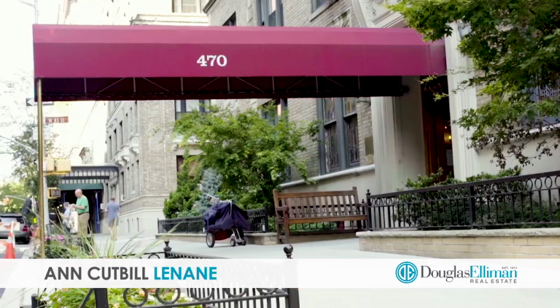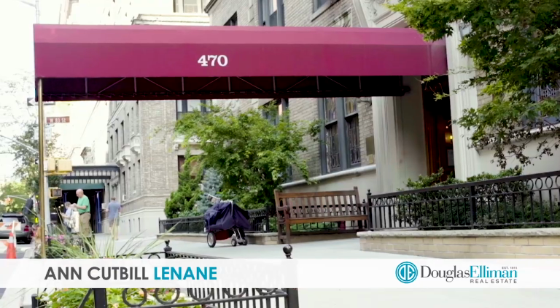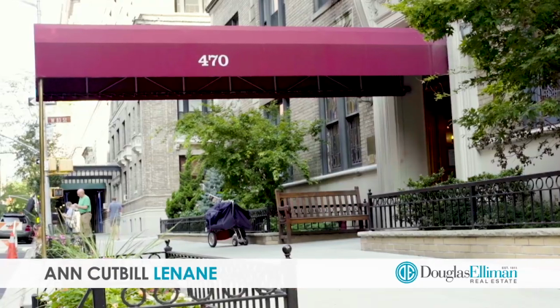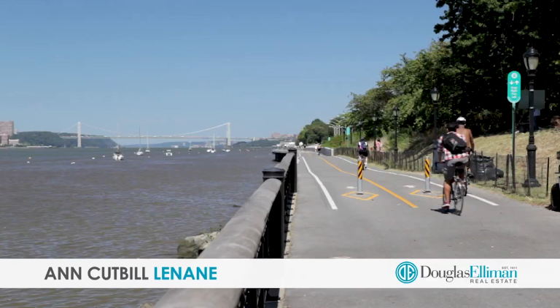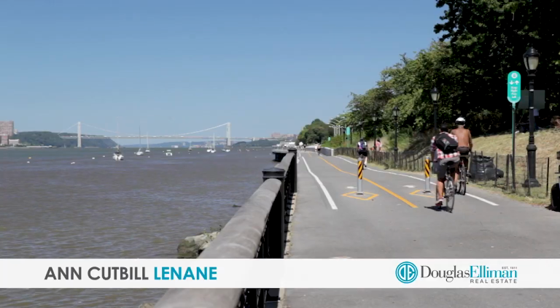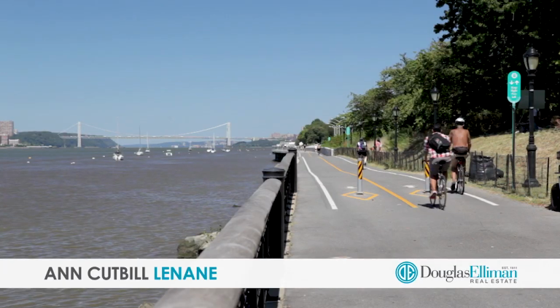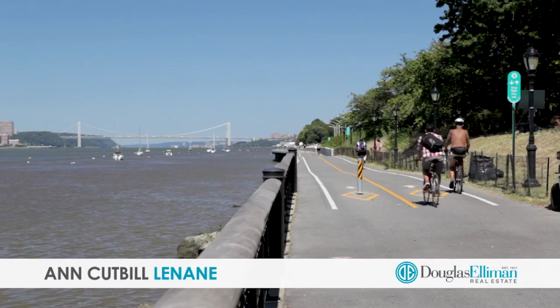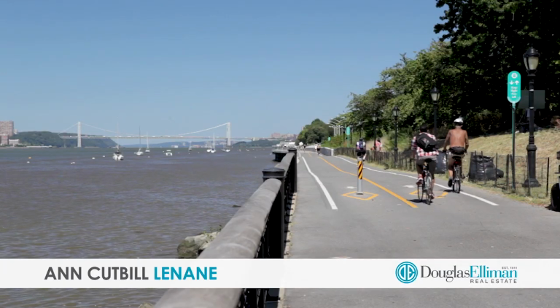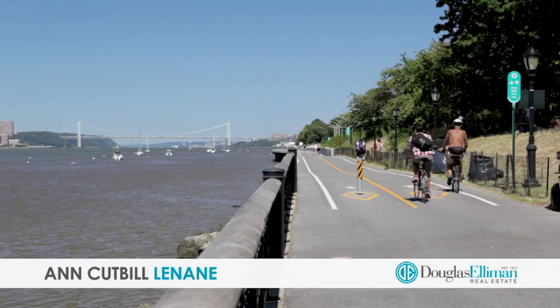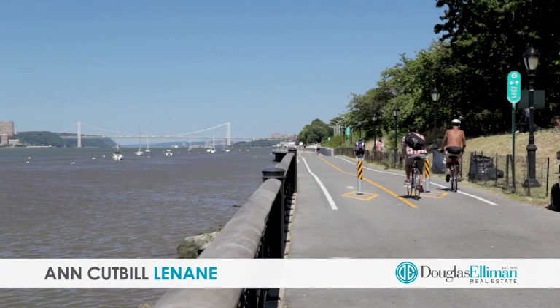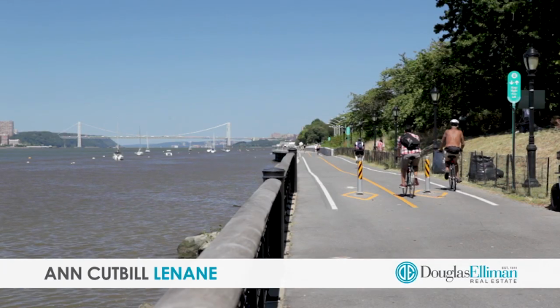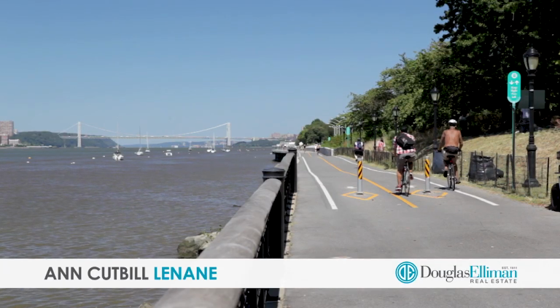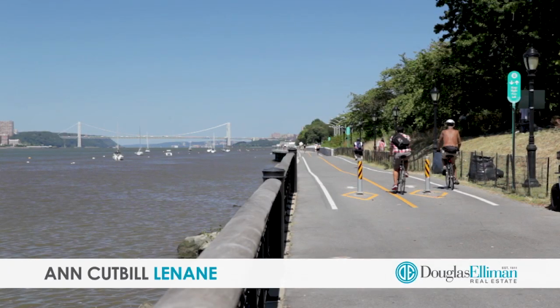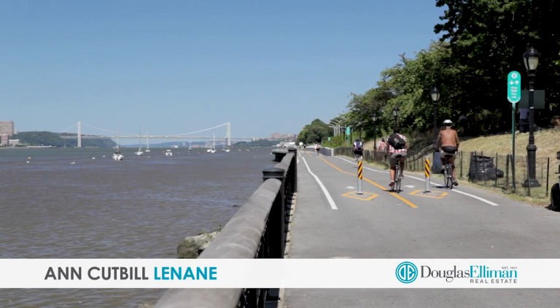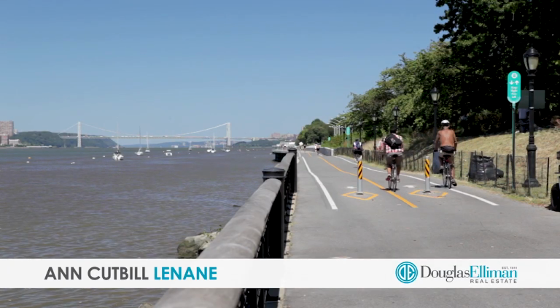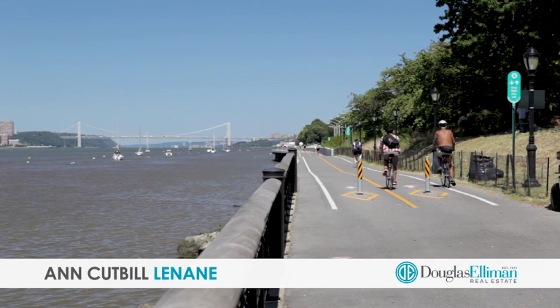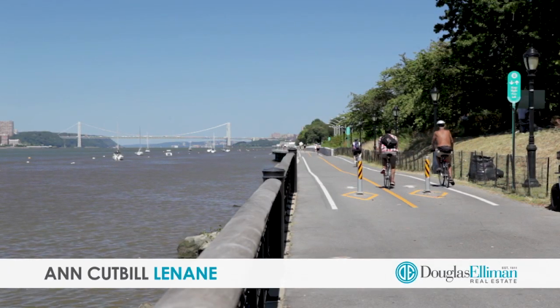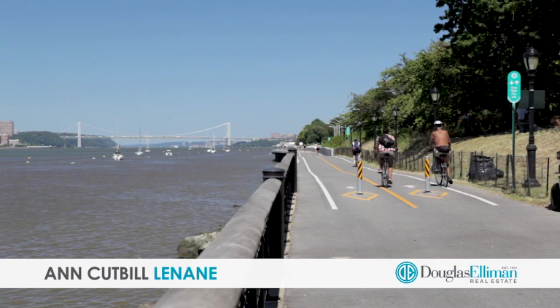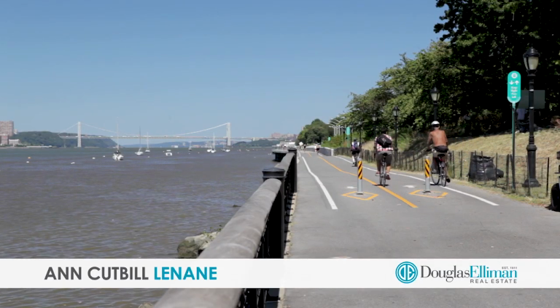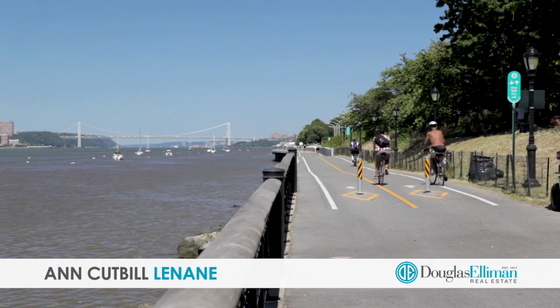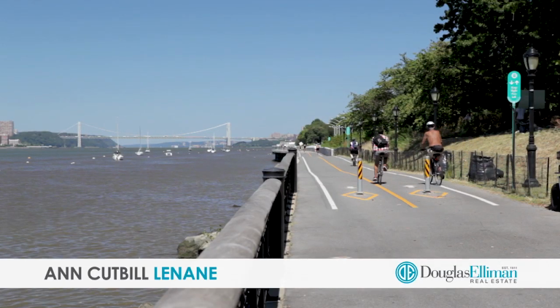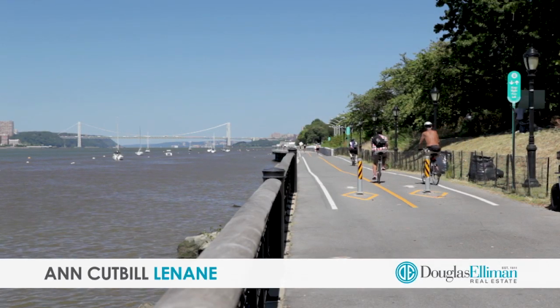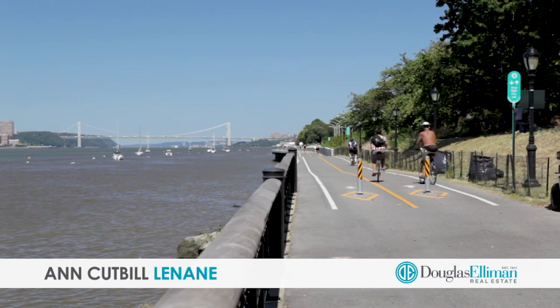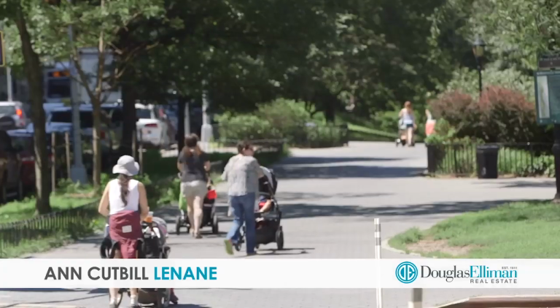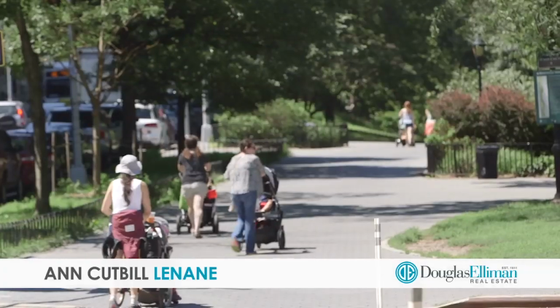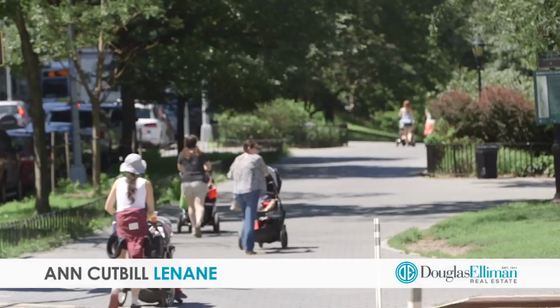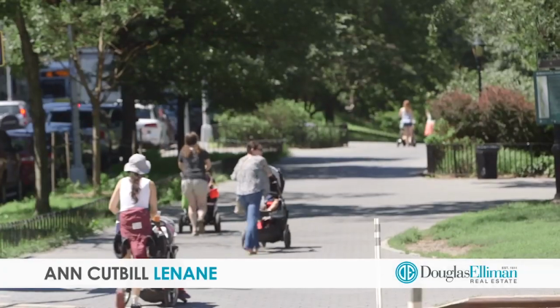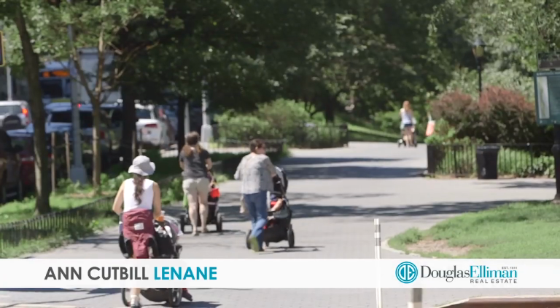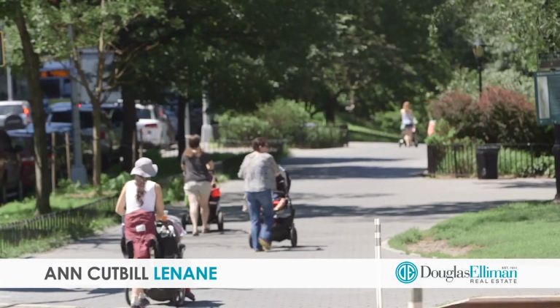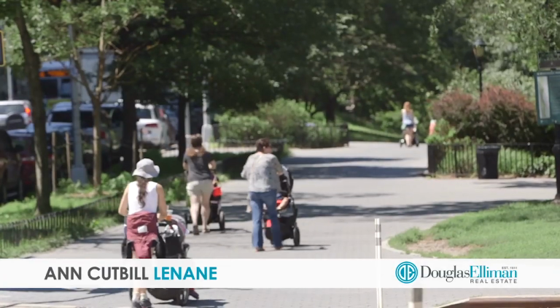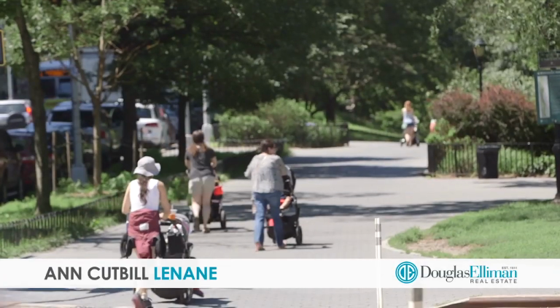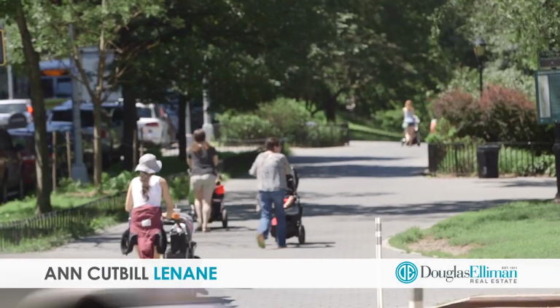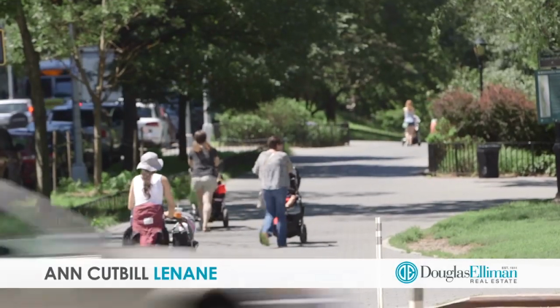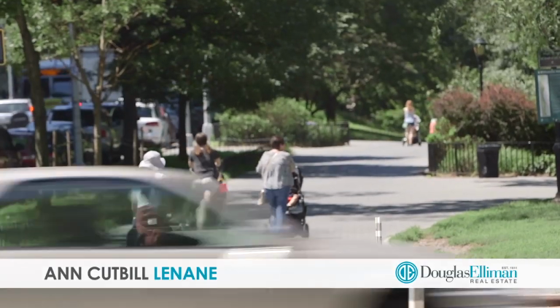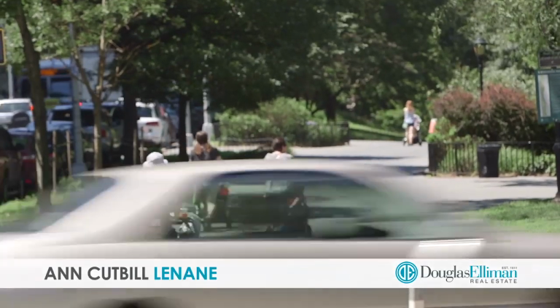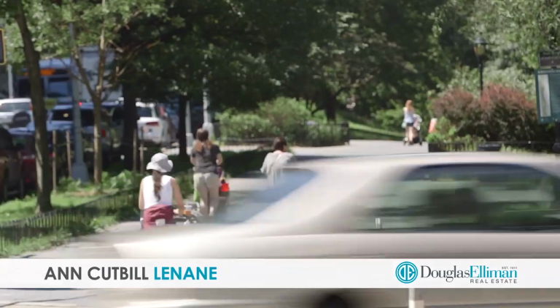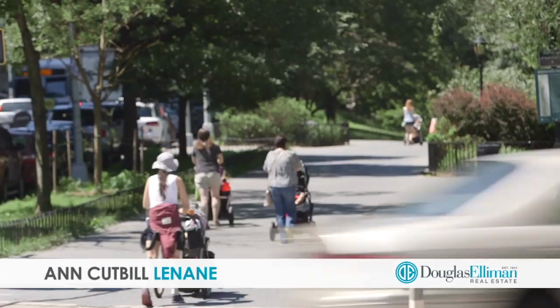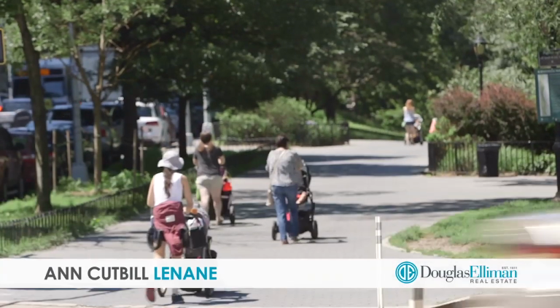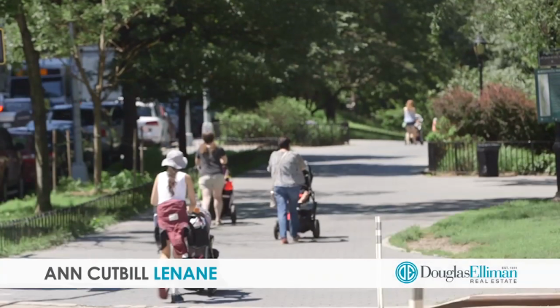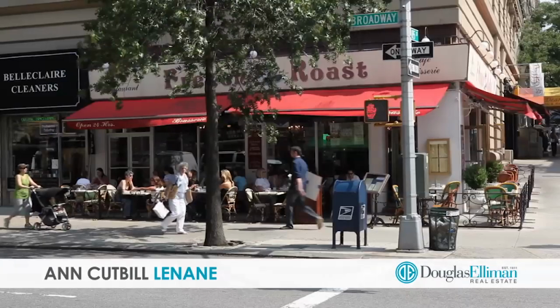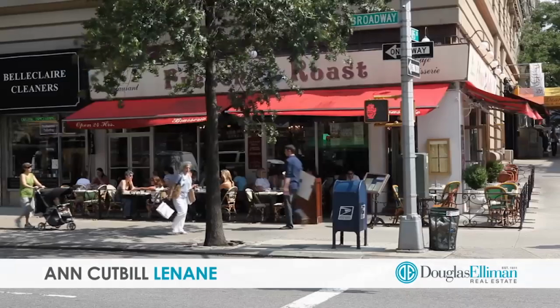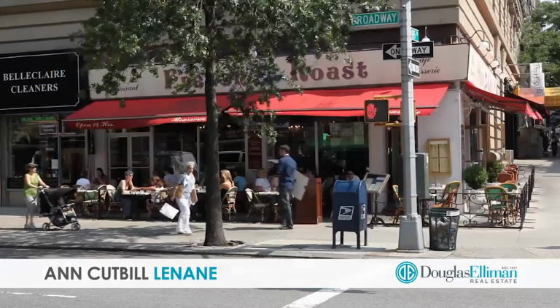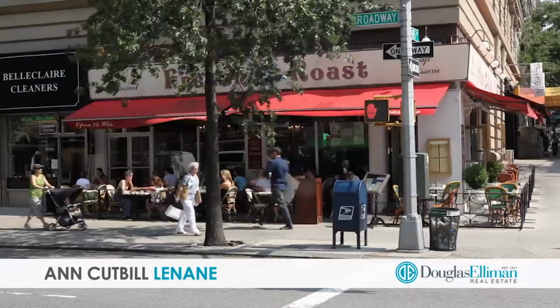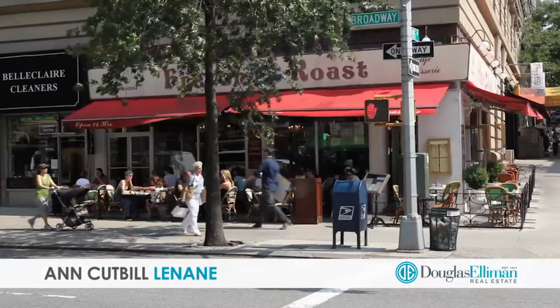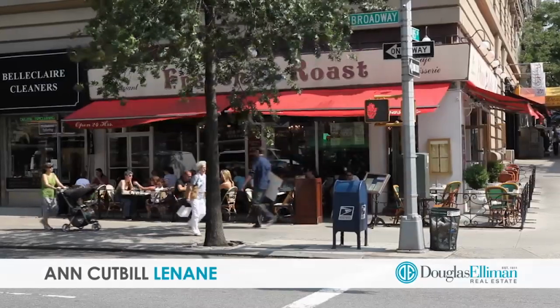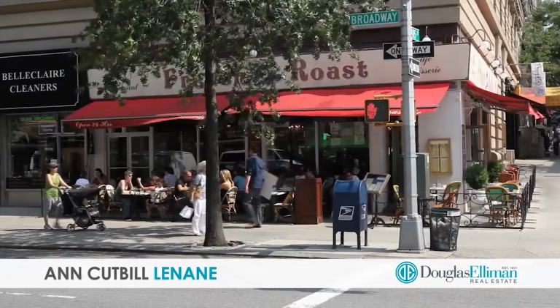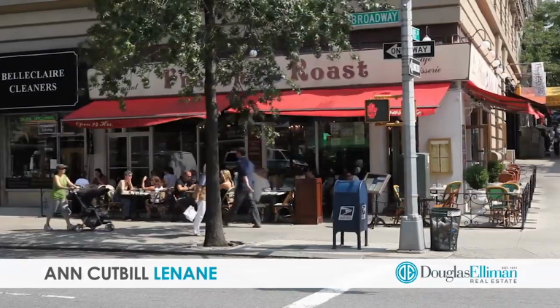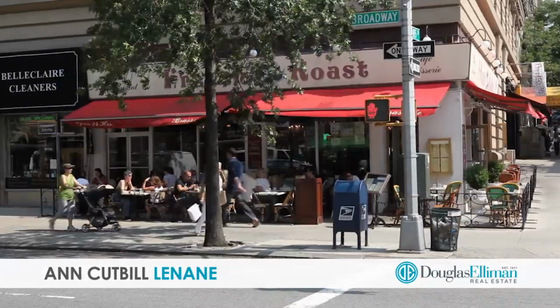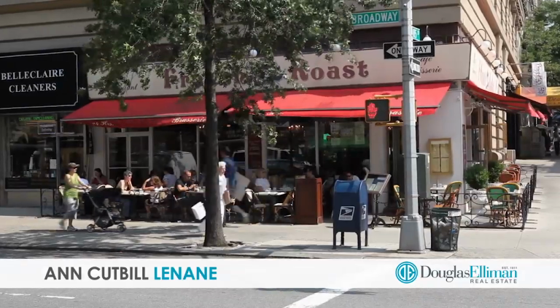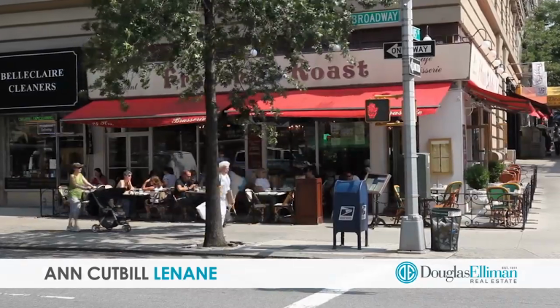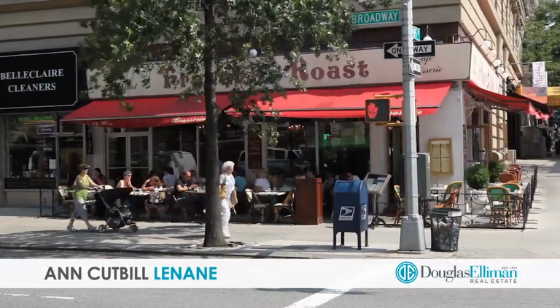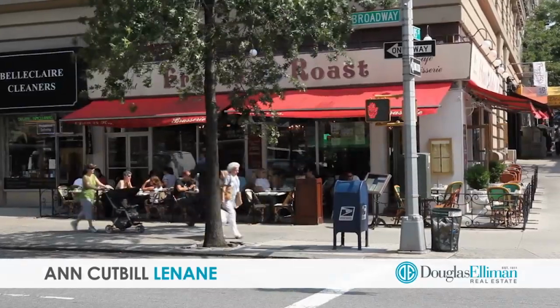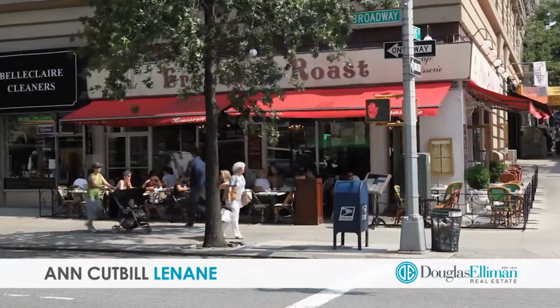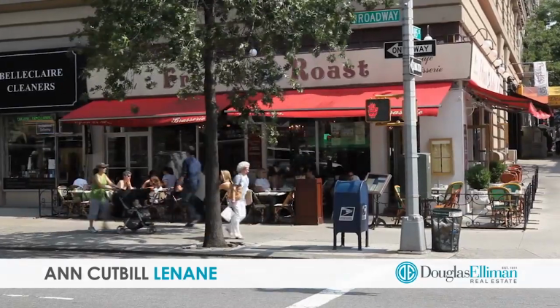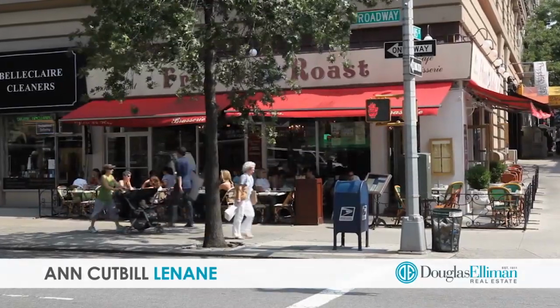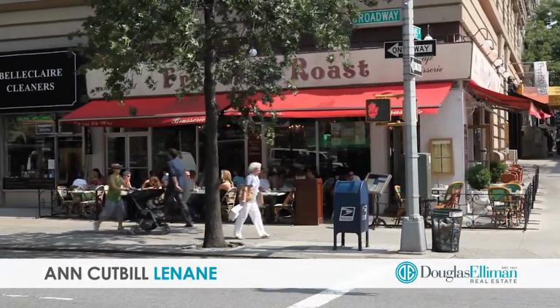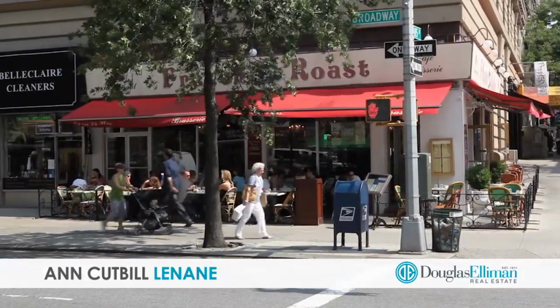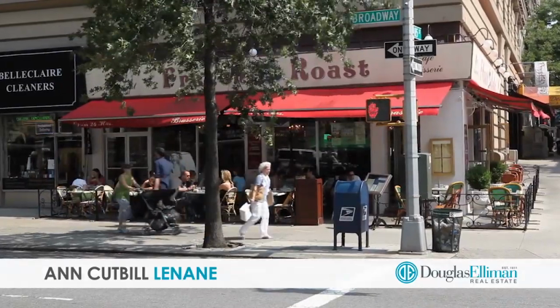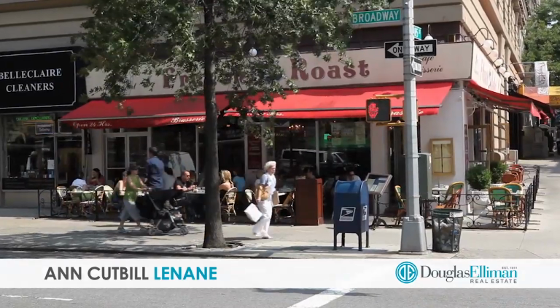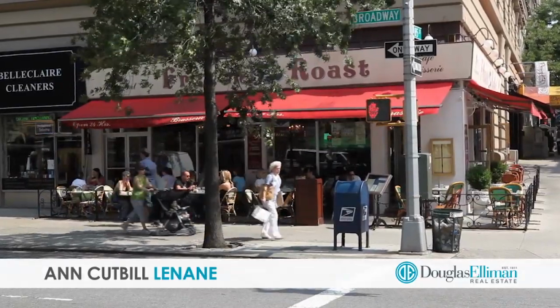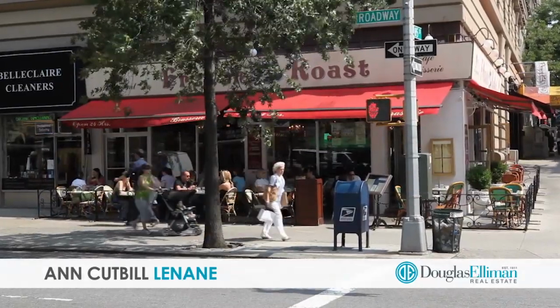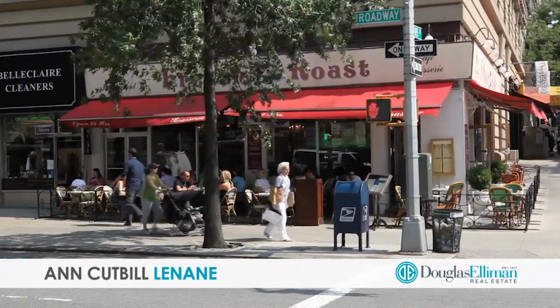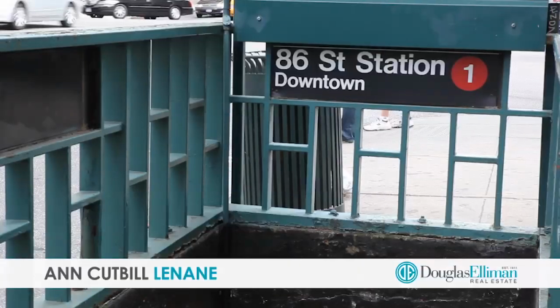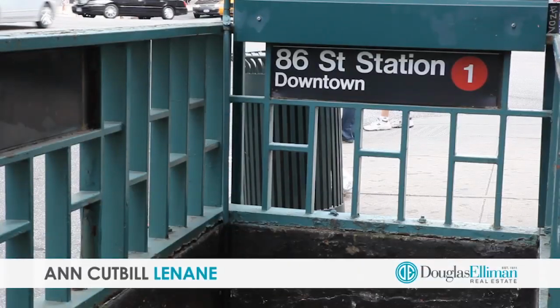You will be just one block from Riverside Park, around the corner from terrific restaurants and shopping, and convenient transportation.